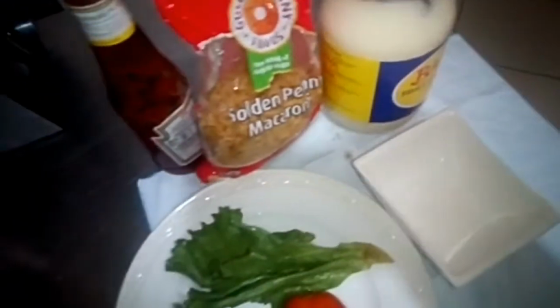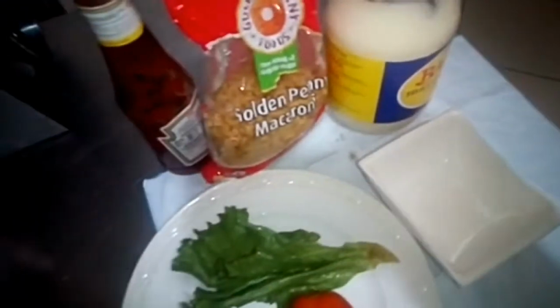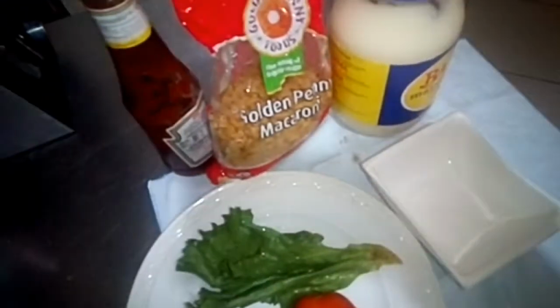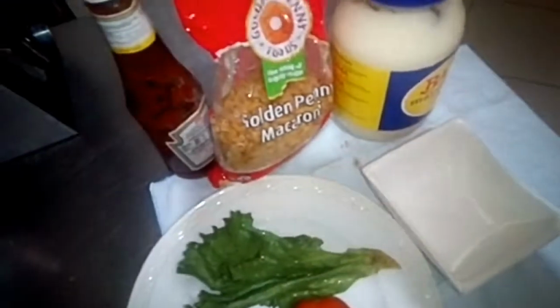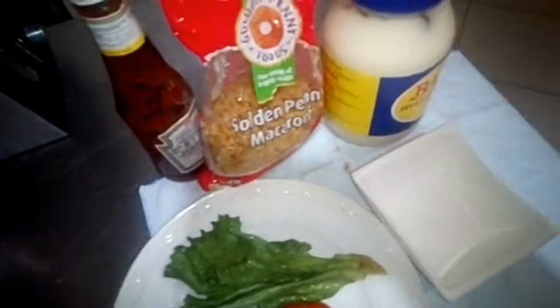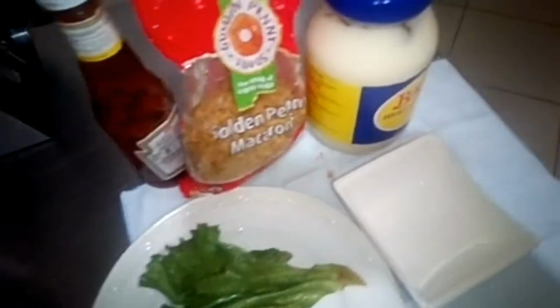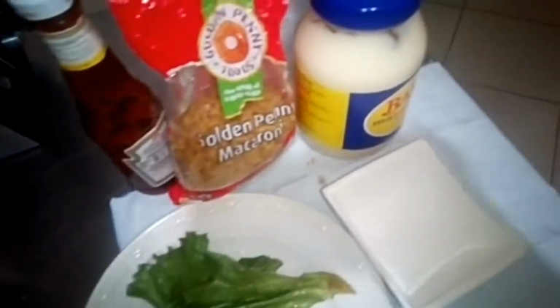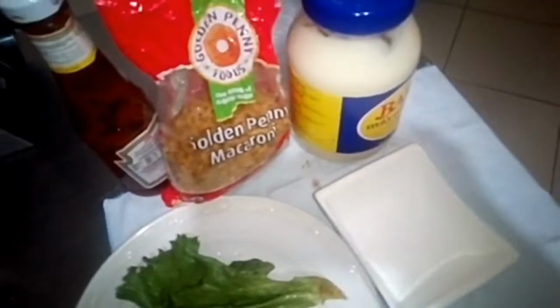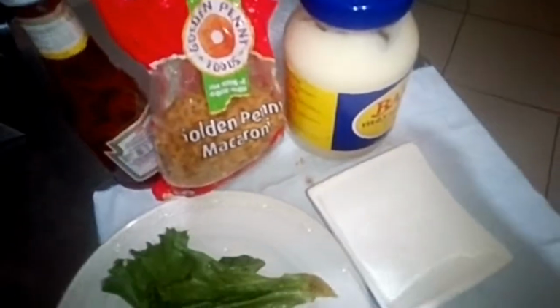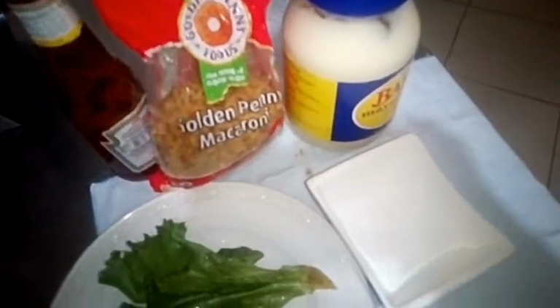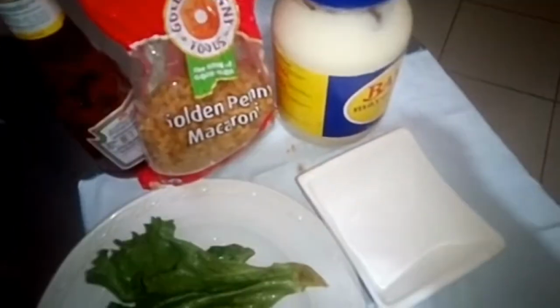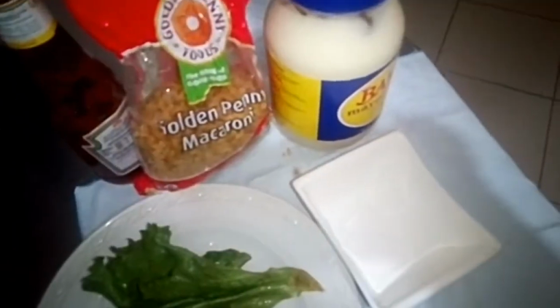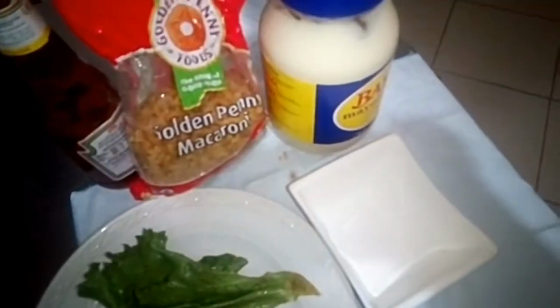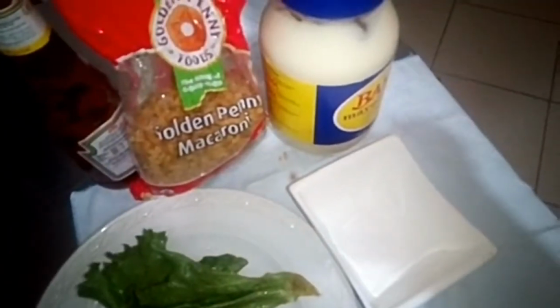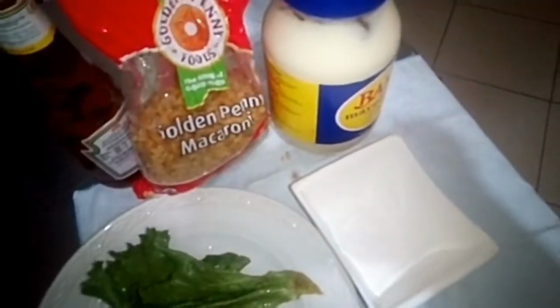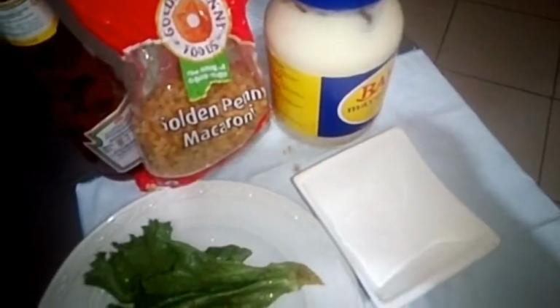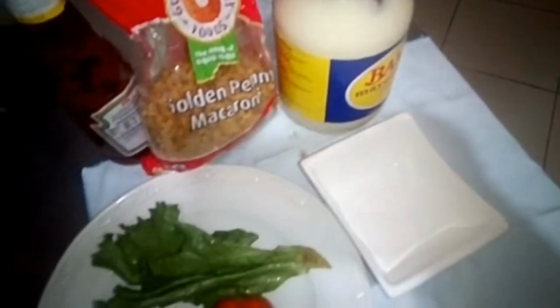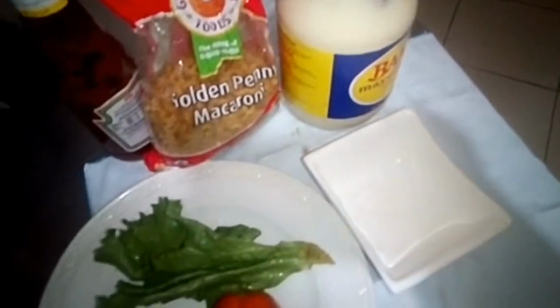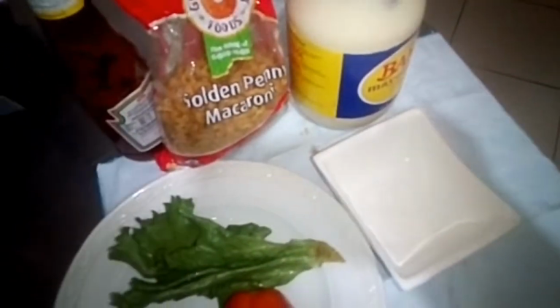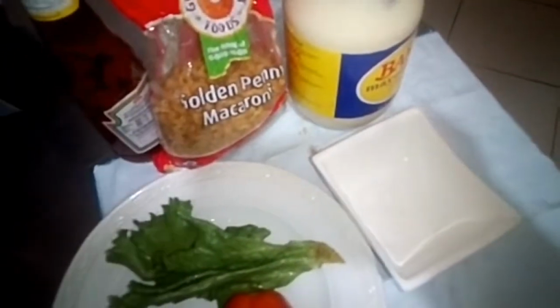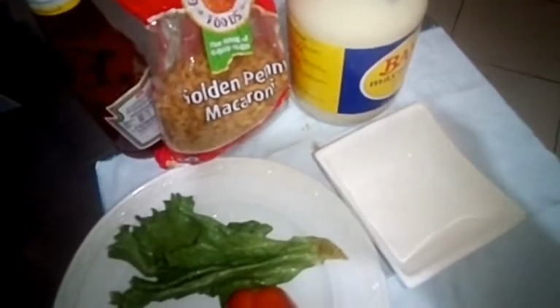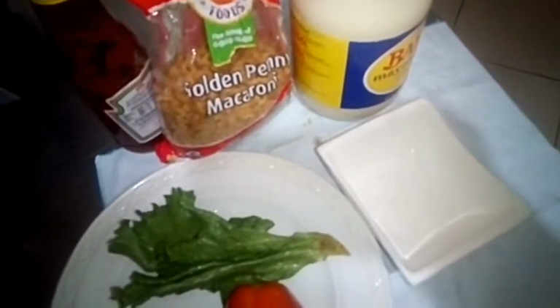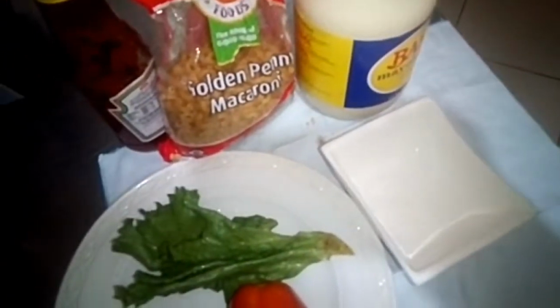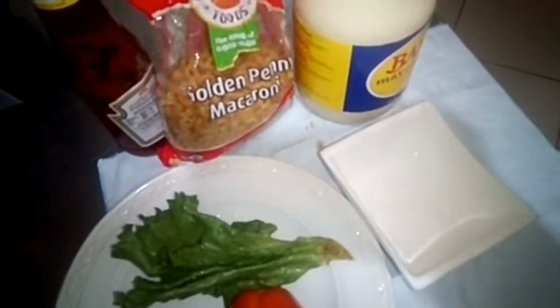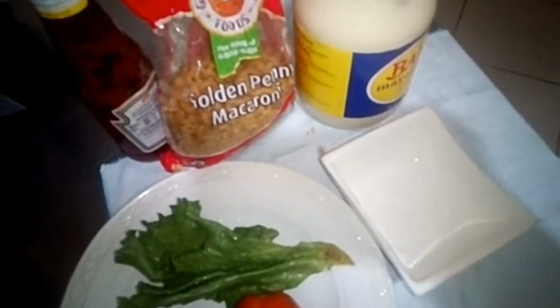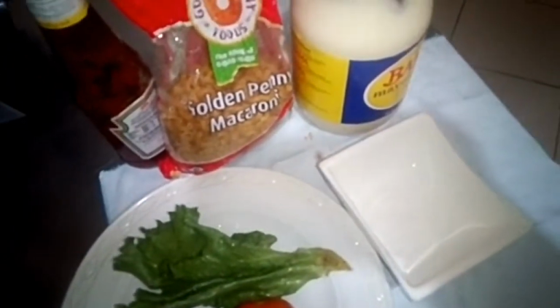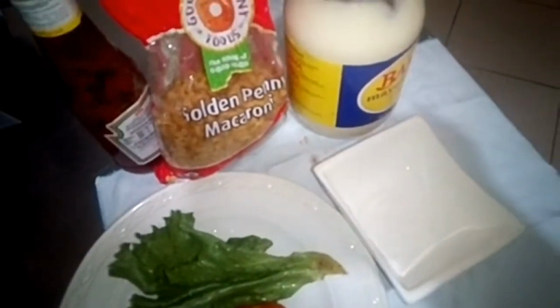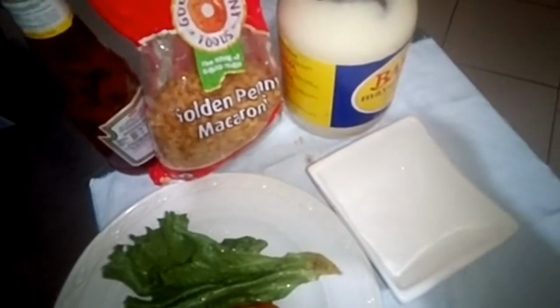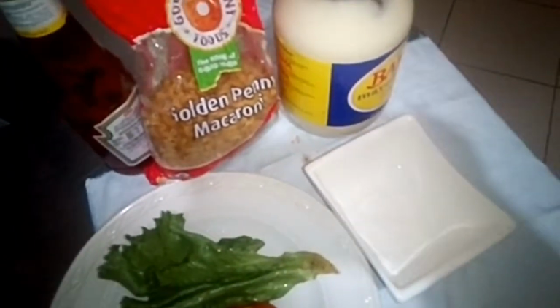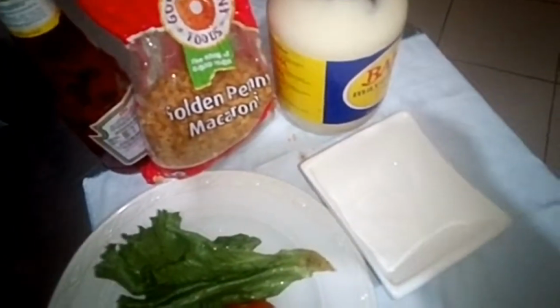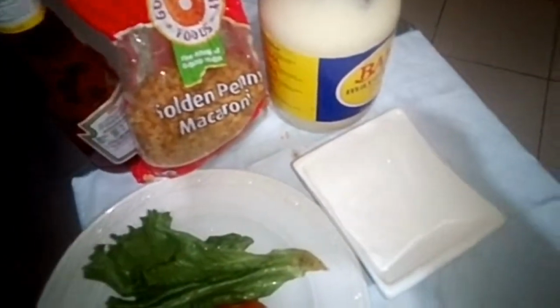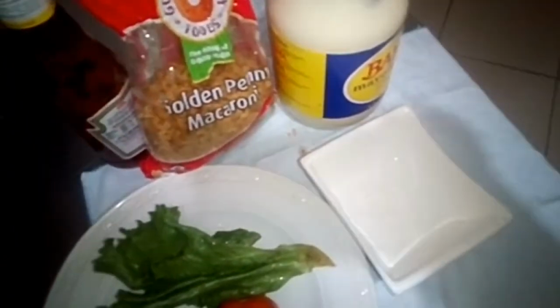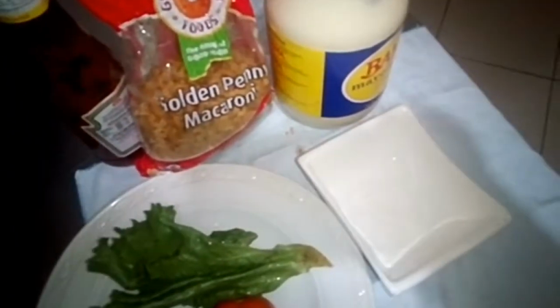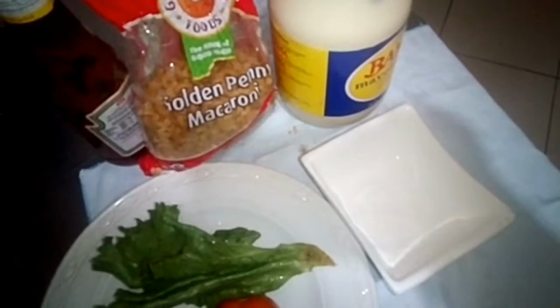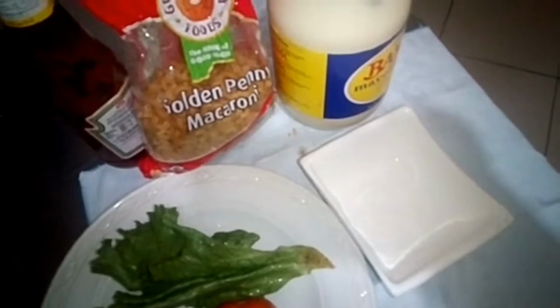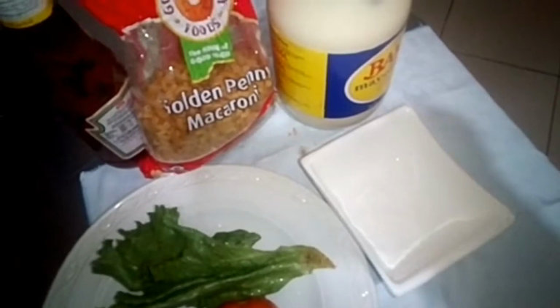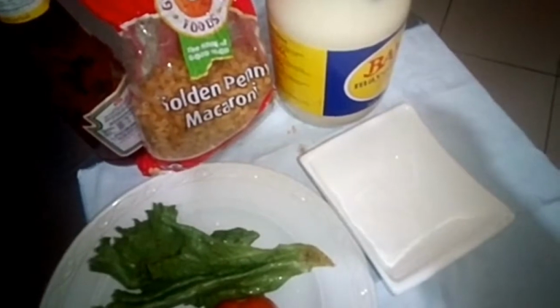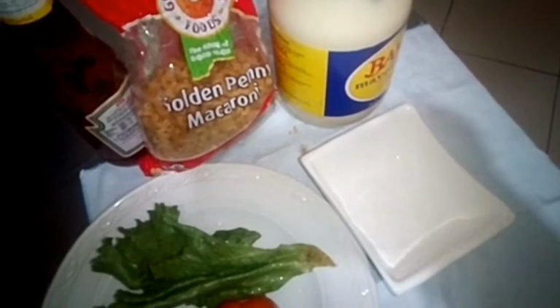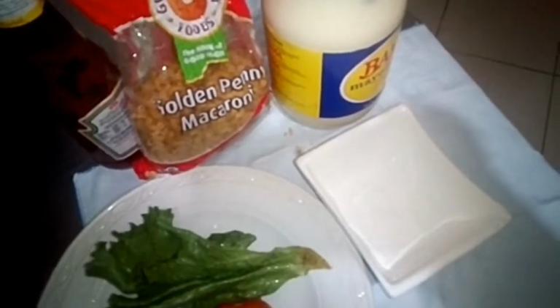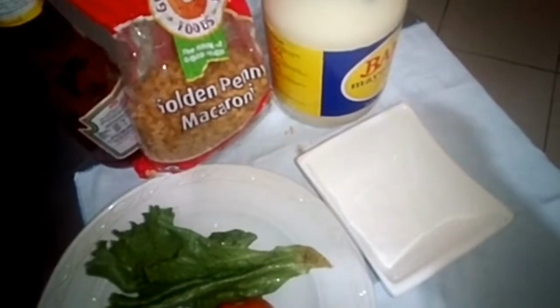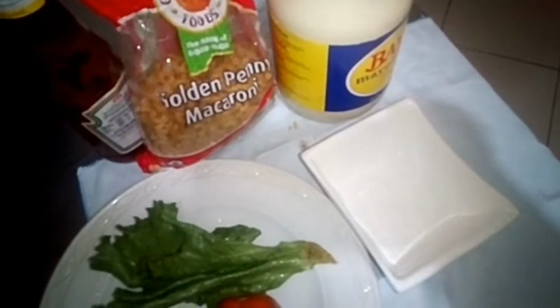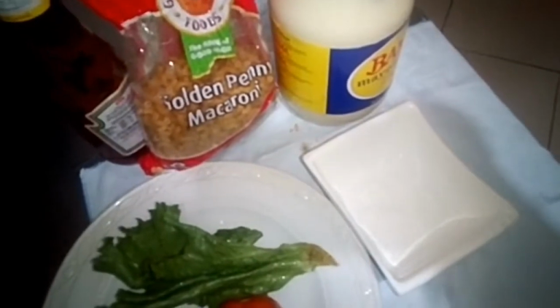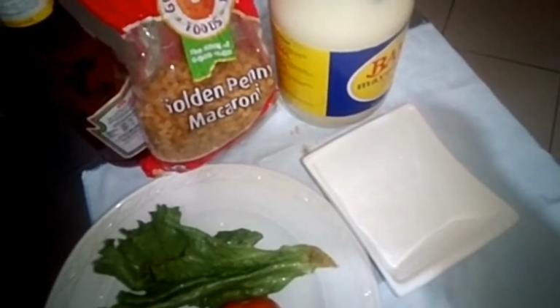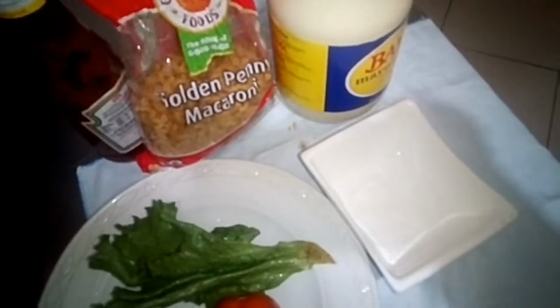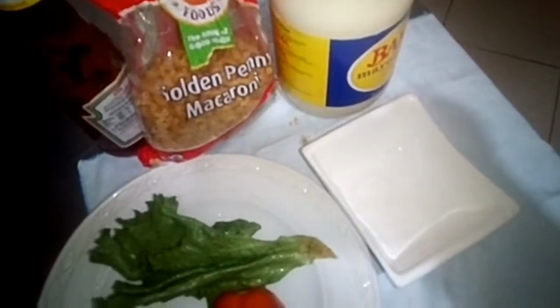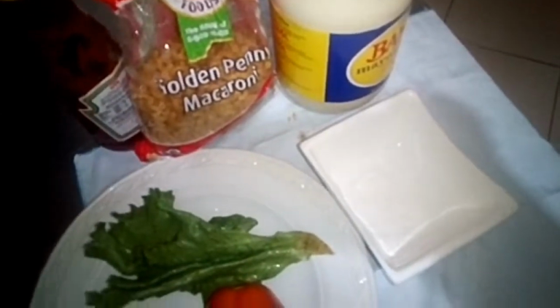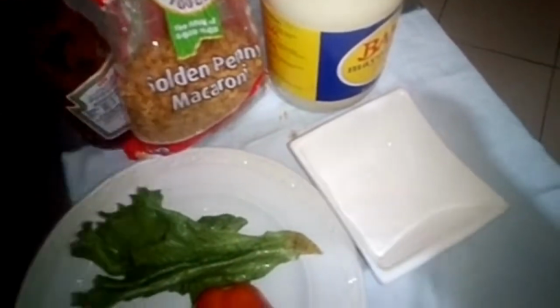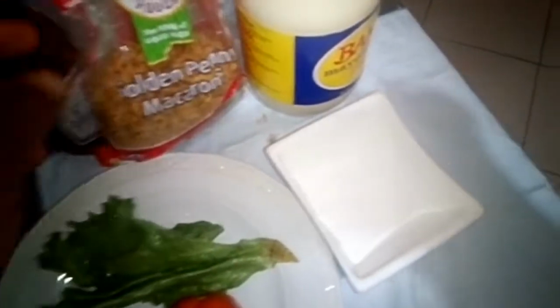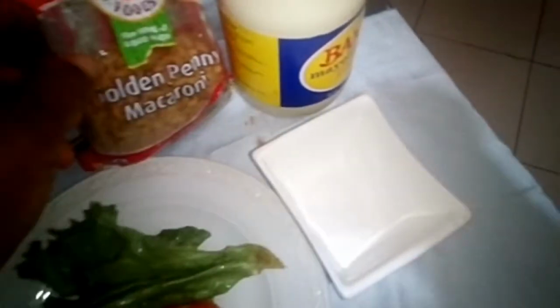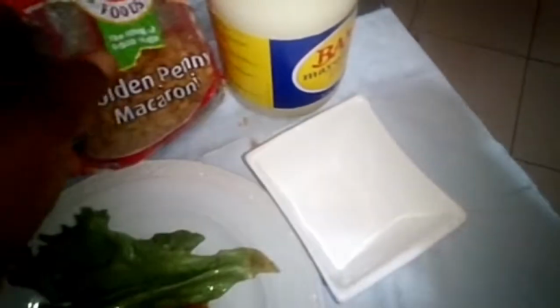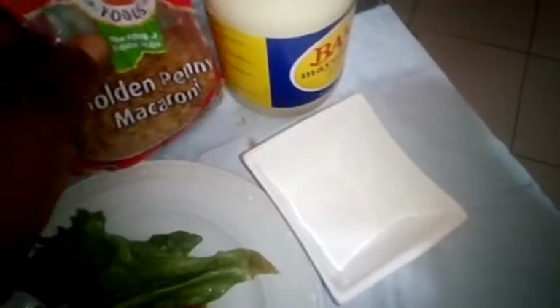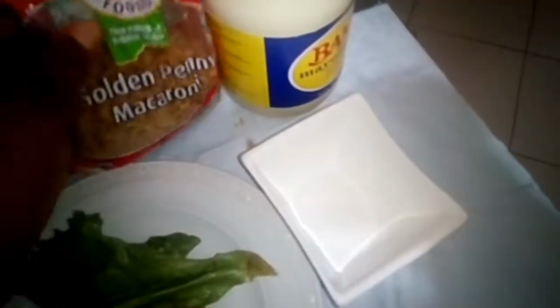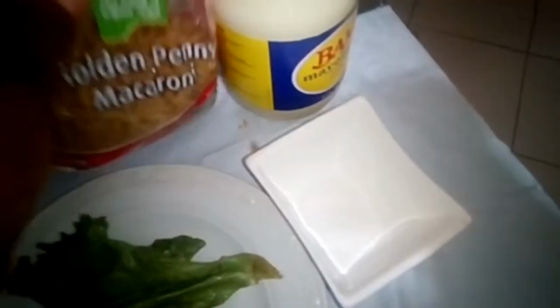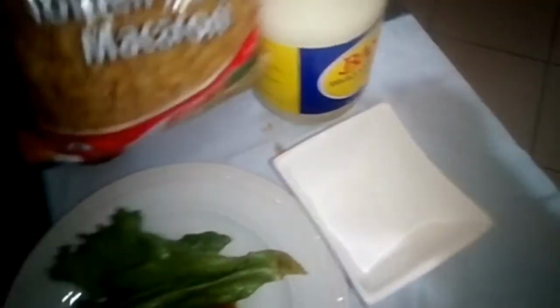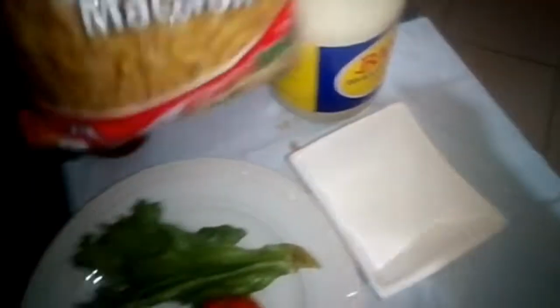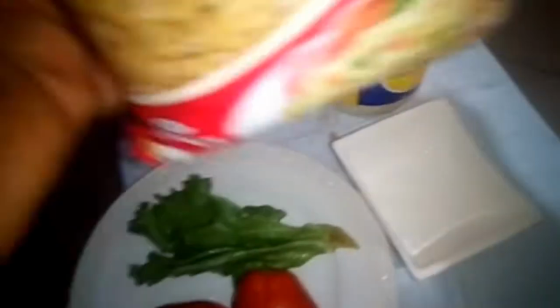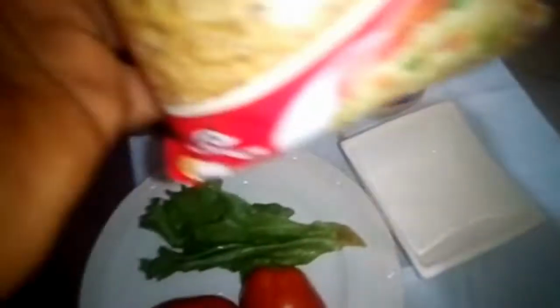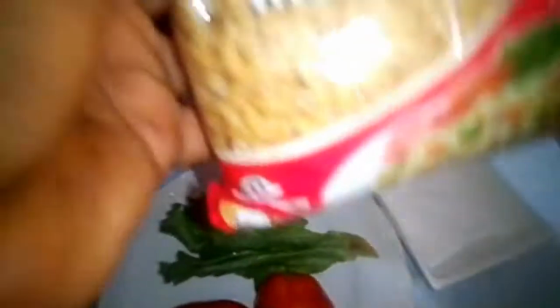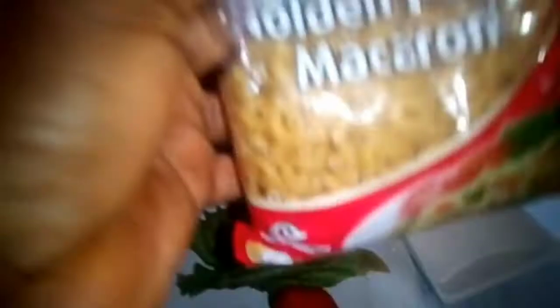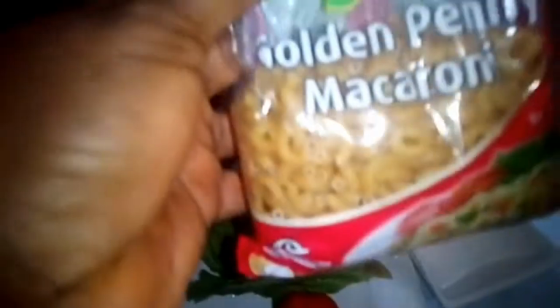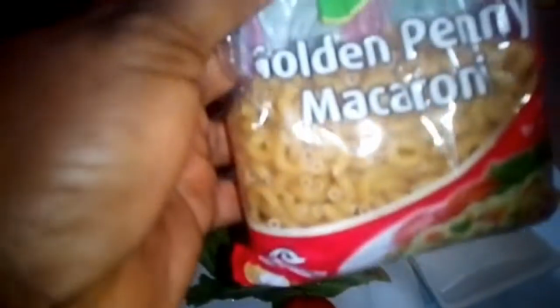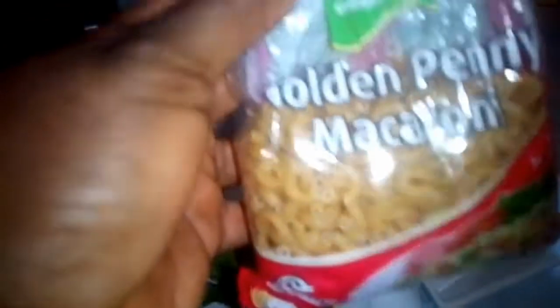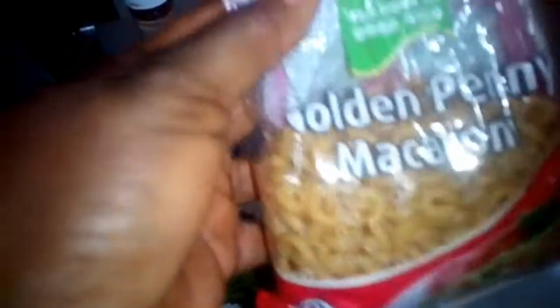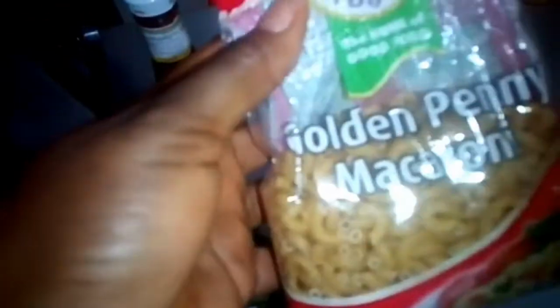Hello, welcome back to my YouTube channel. Today I'm going to show you how I prepare golden penny macaroni salad.